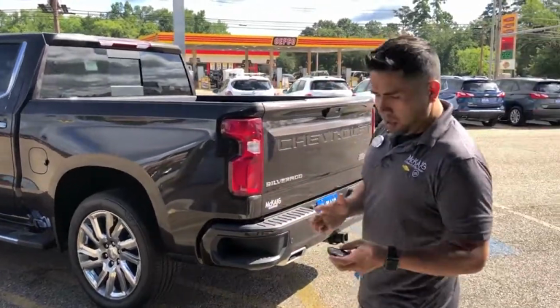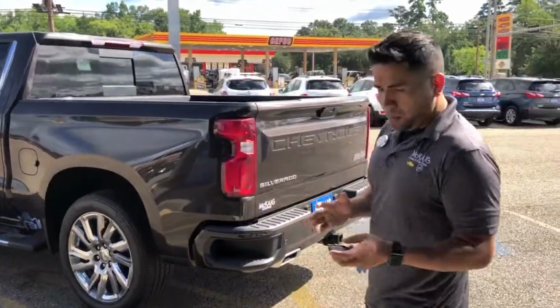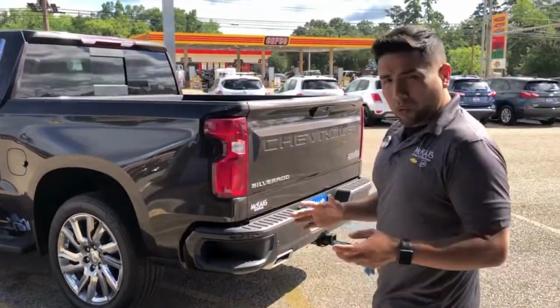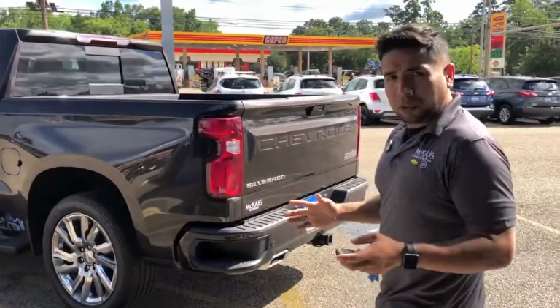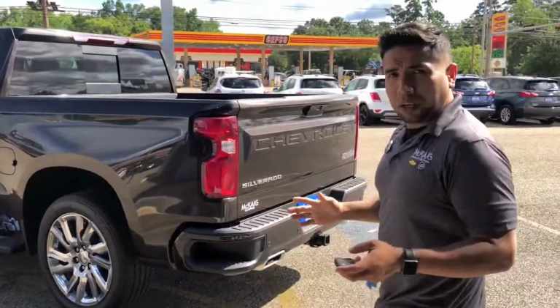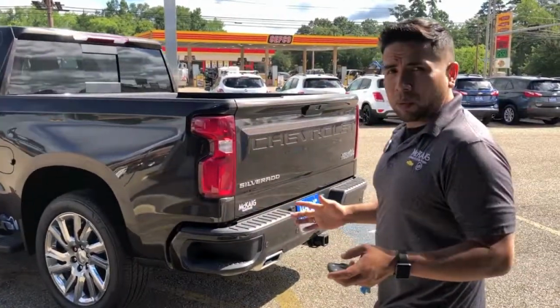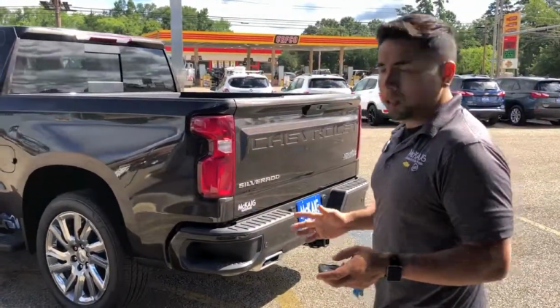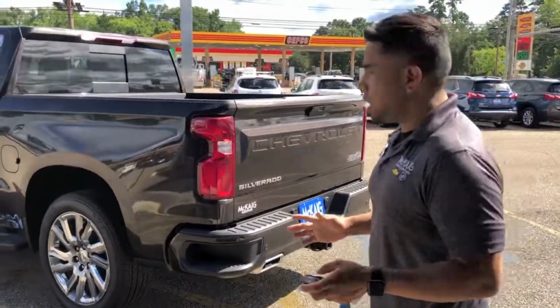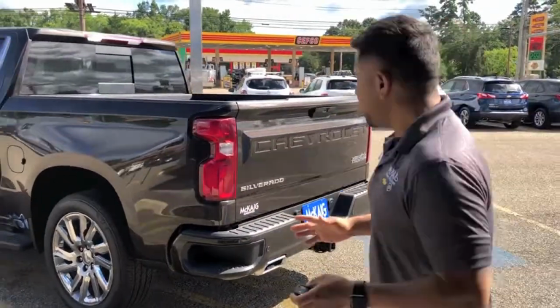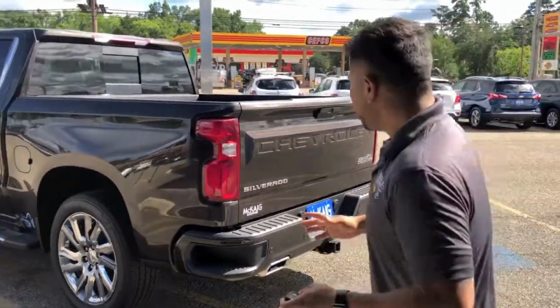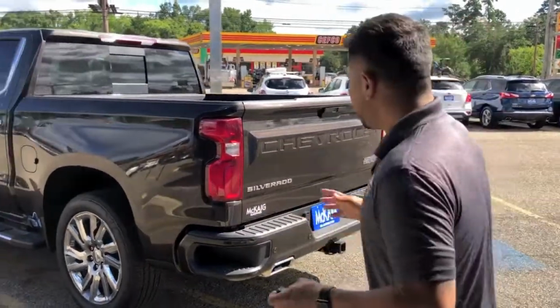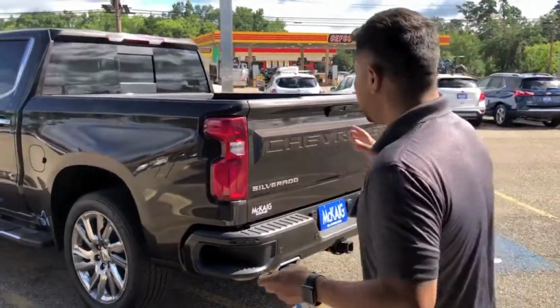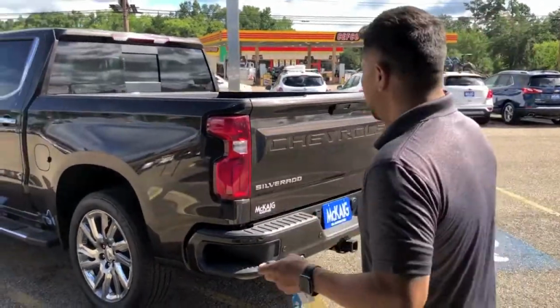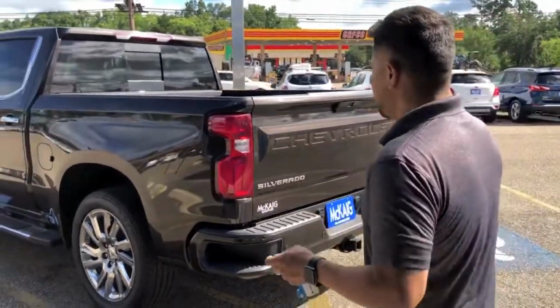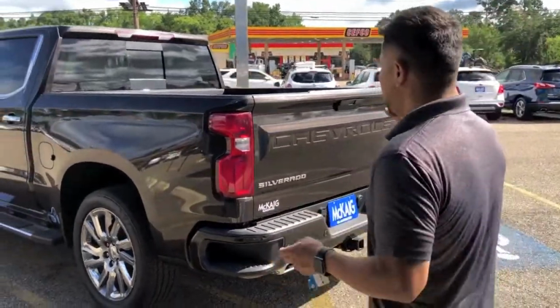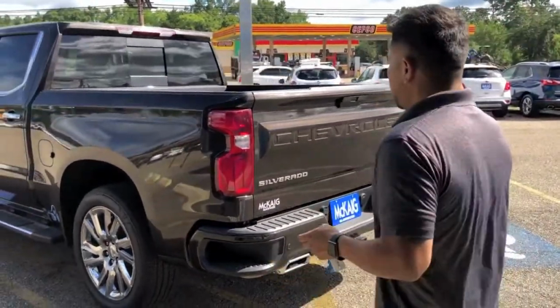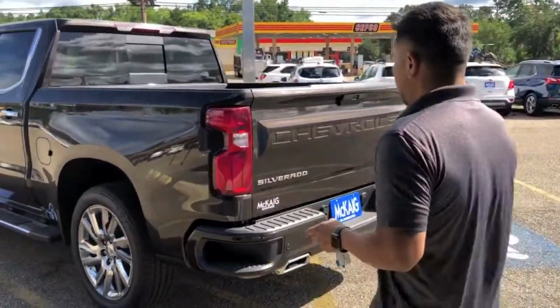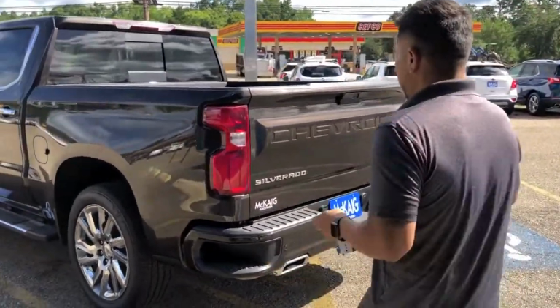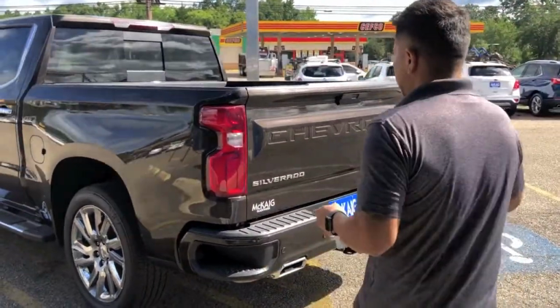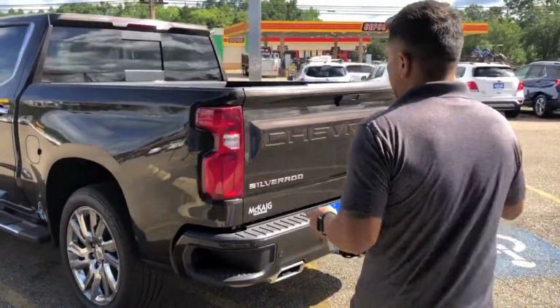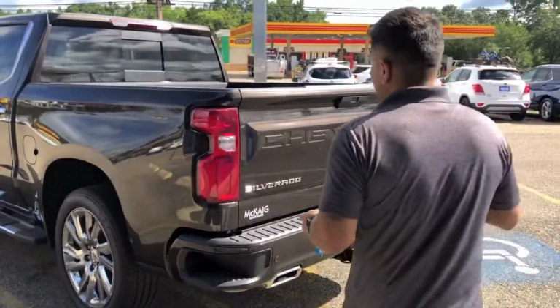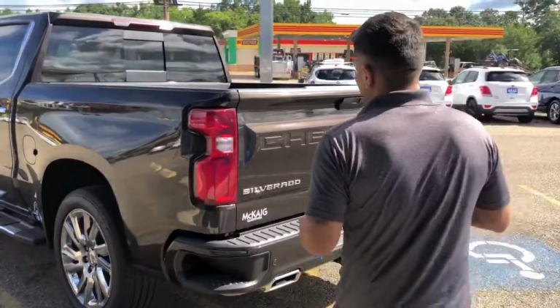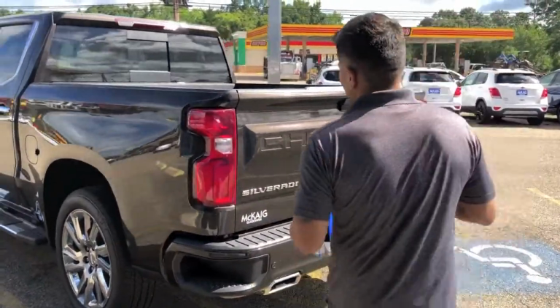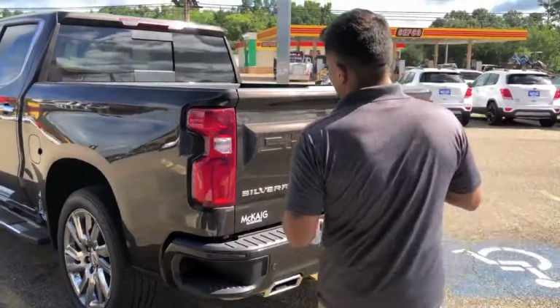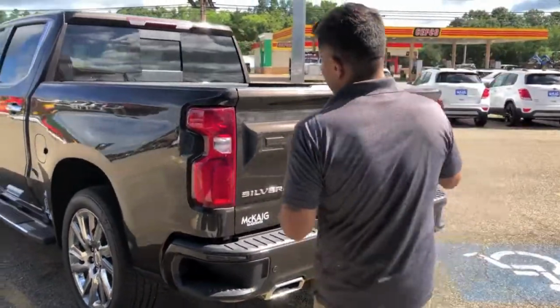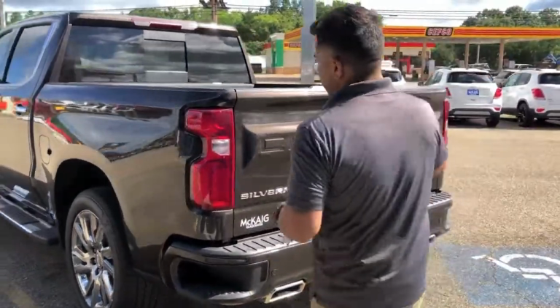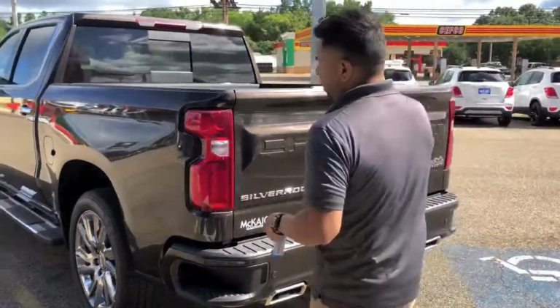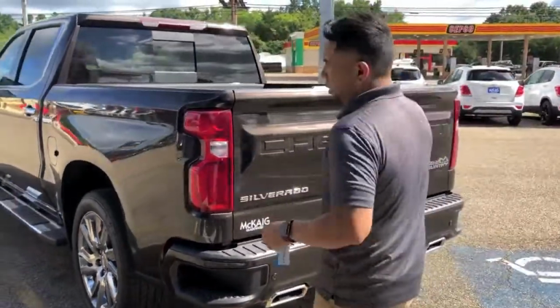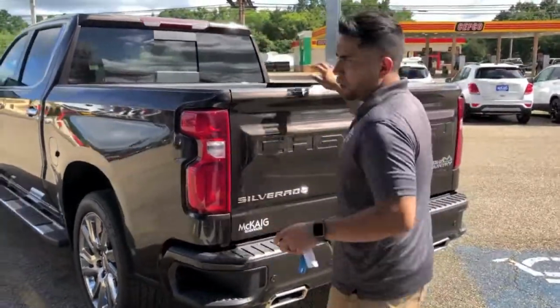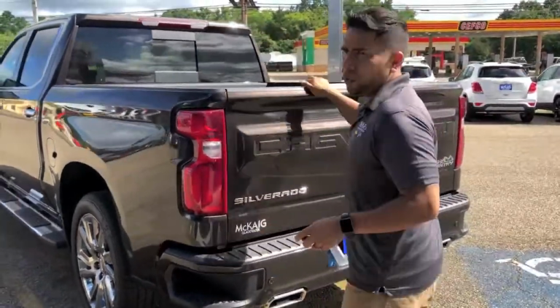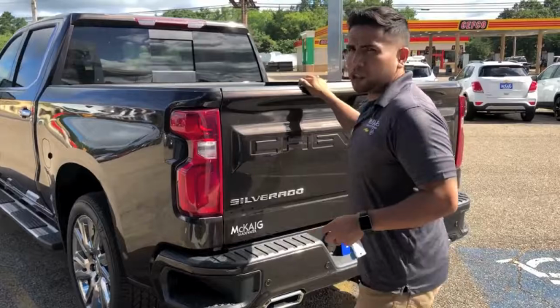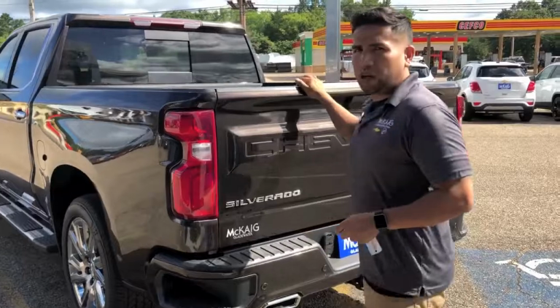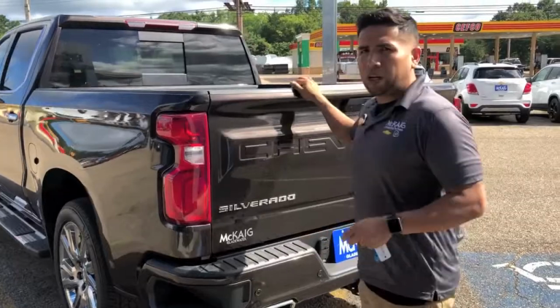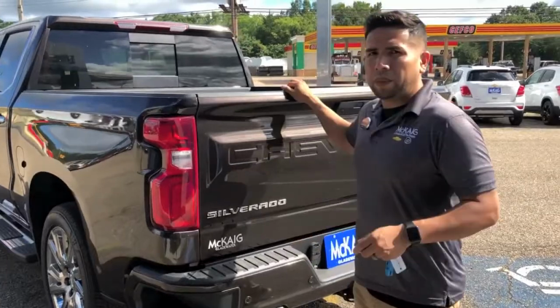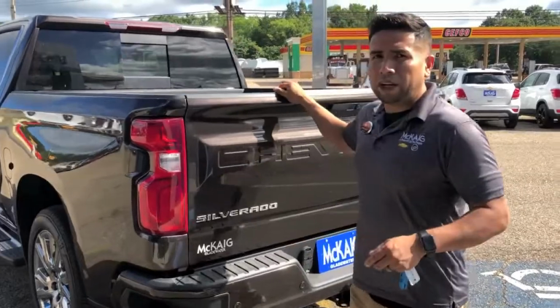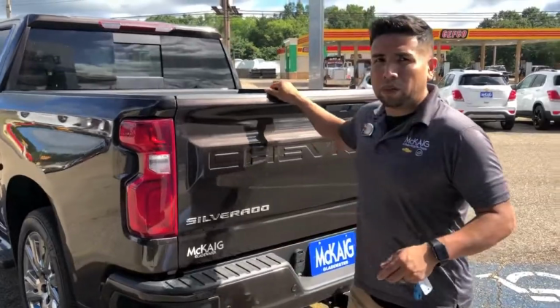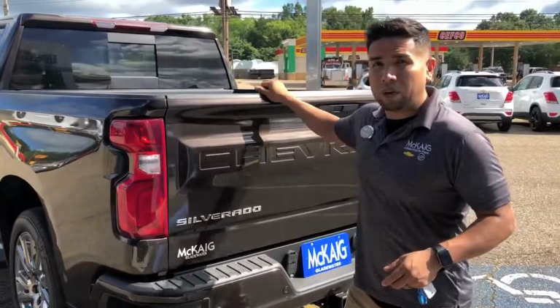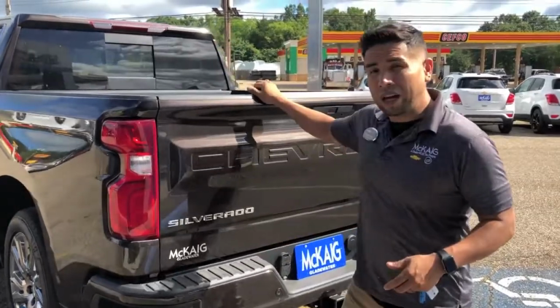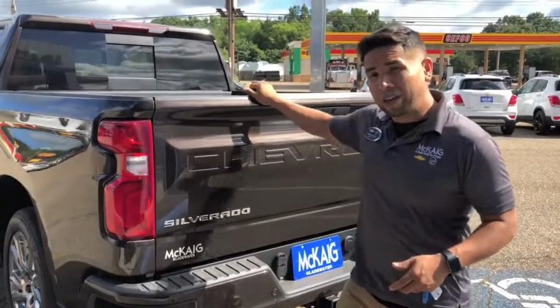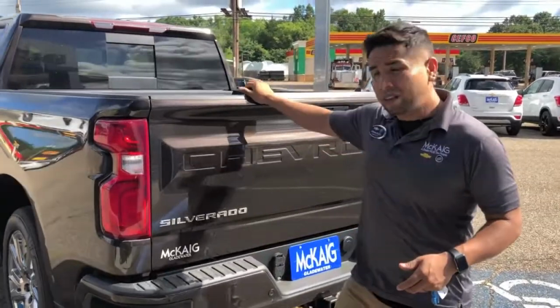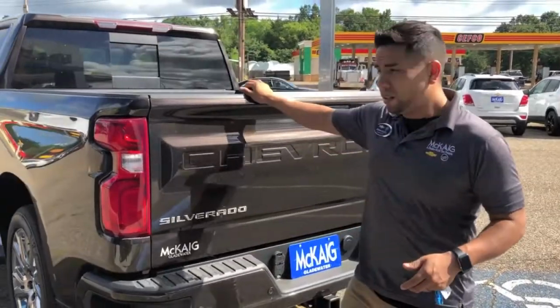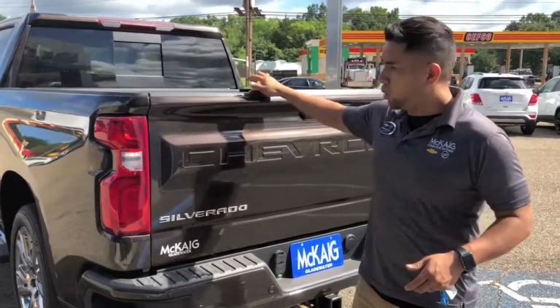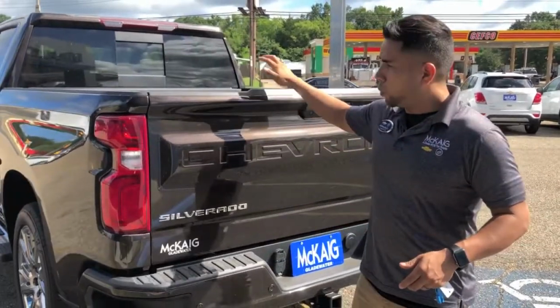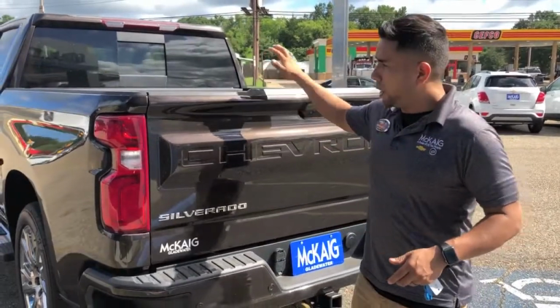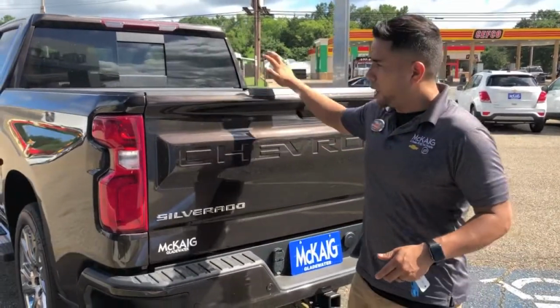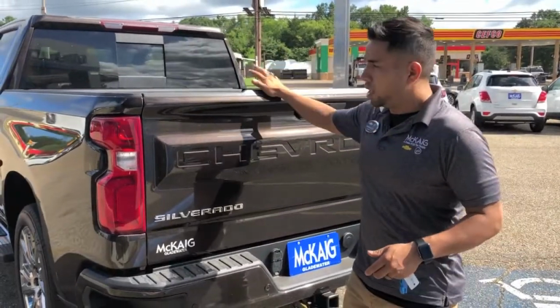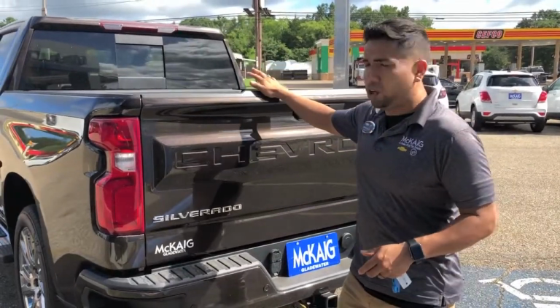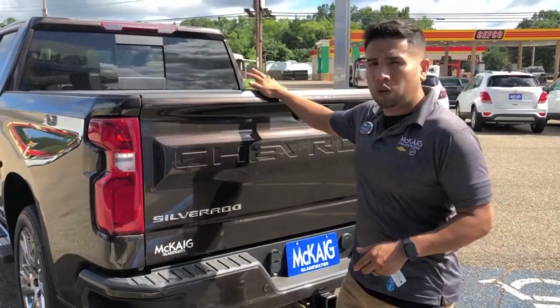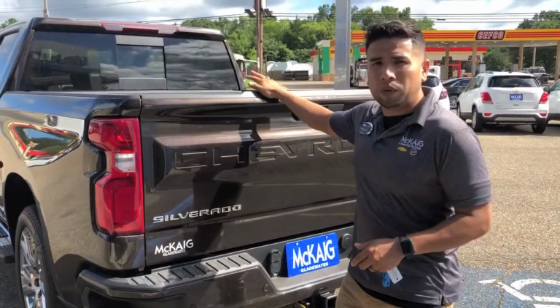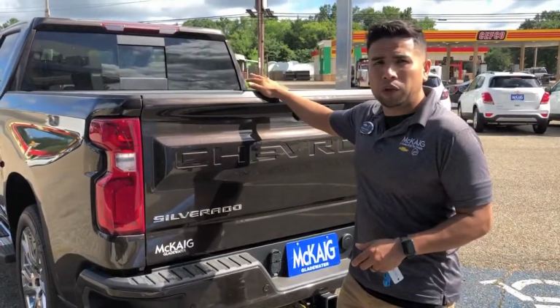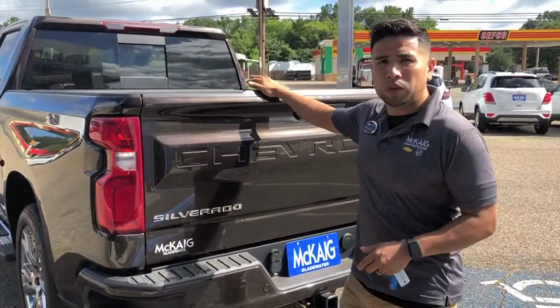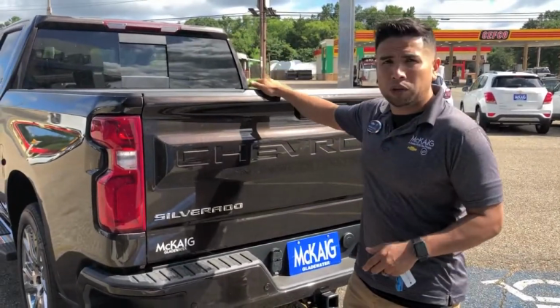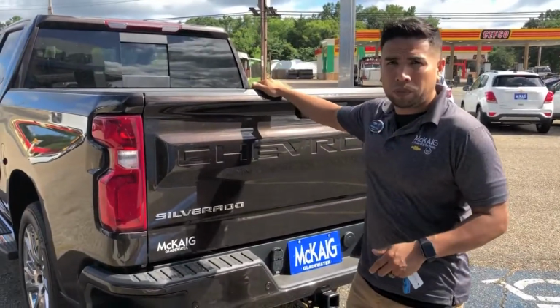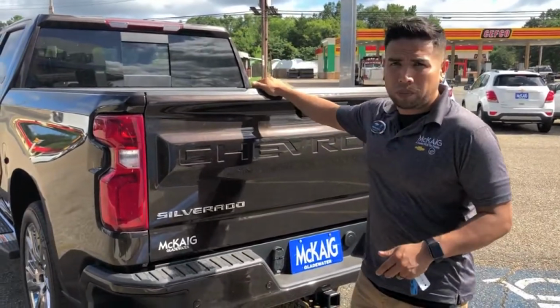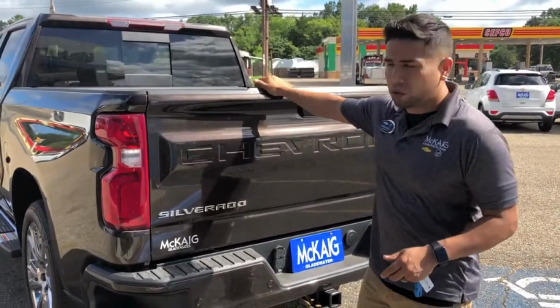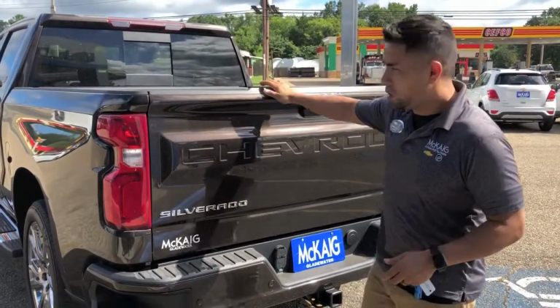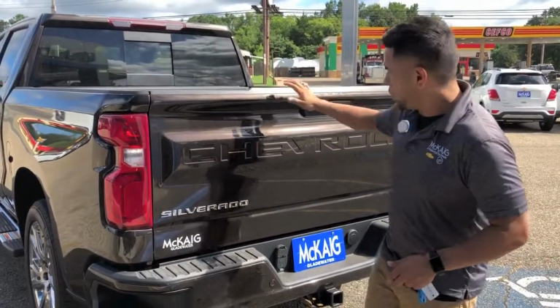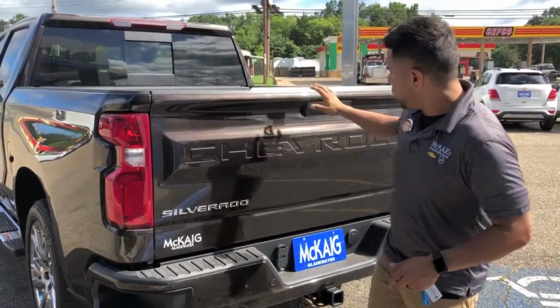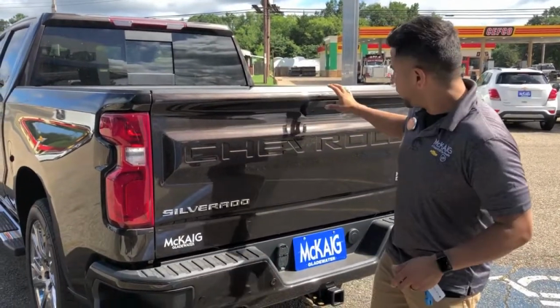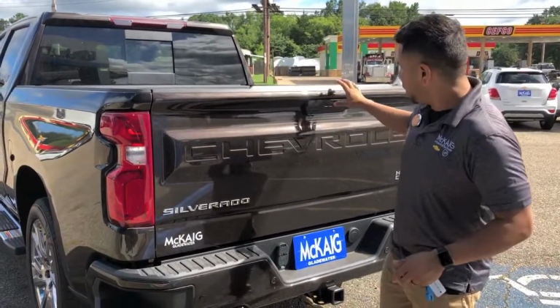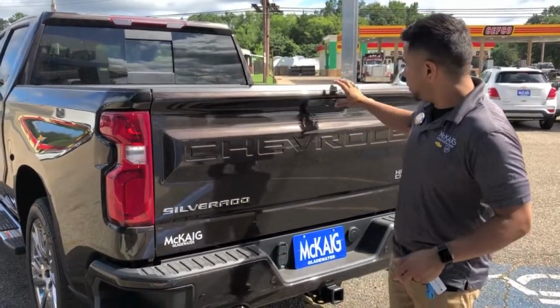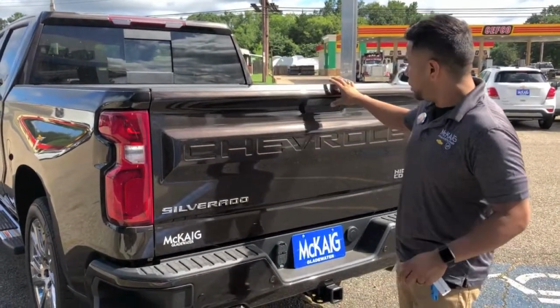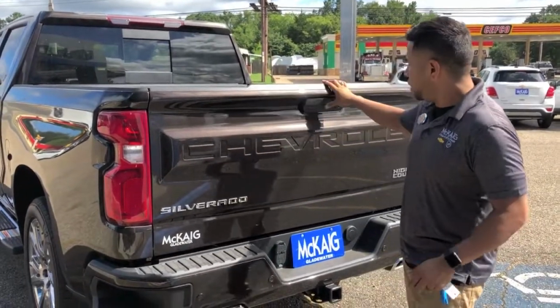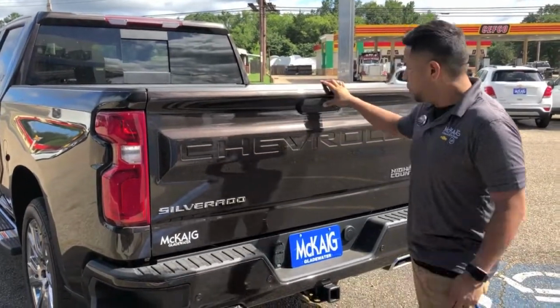One thing I want to talk about is the tailgate. Being that we're trying to make them lighter, we added aluminum to the tailgate itself.